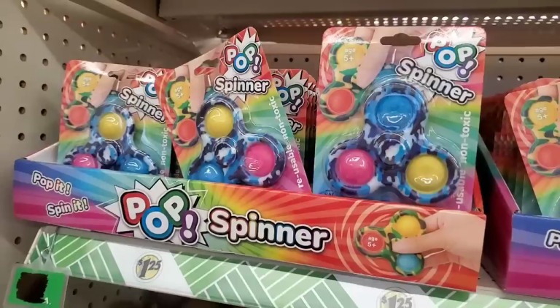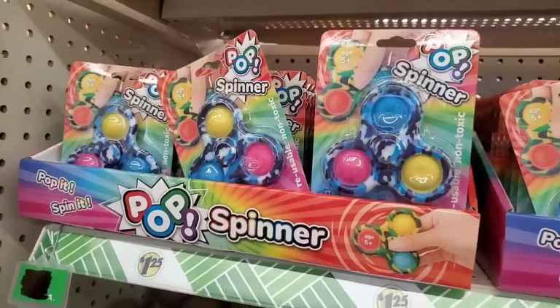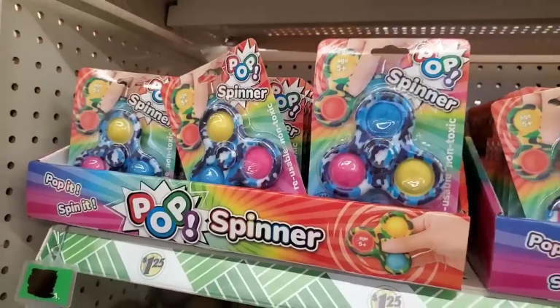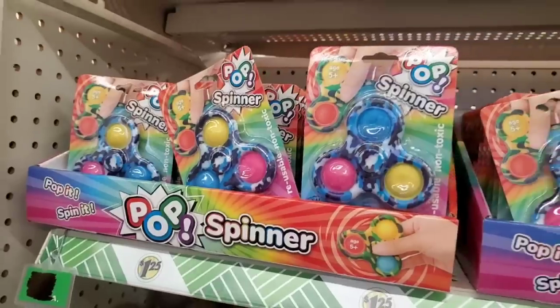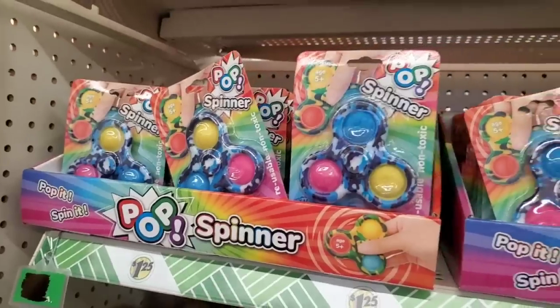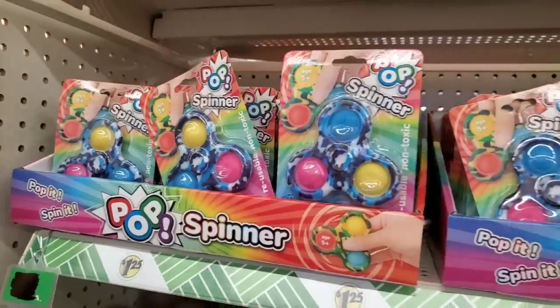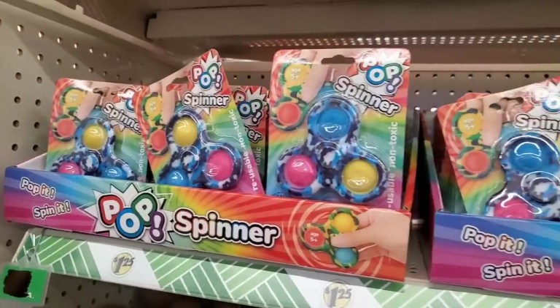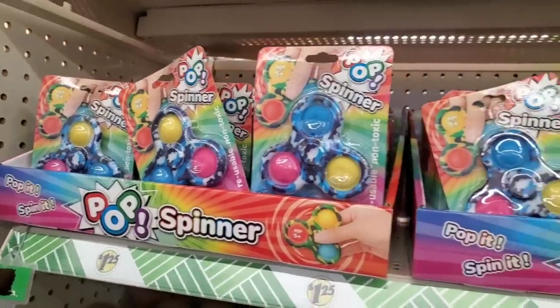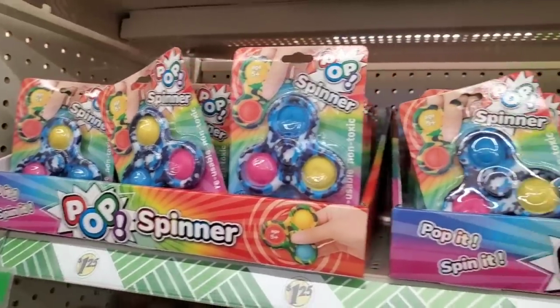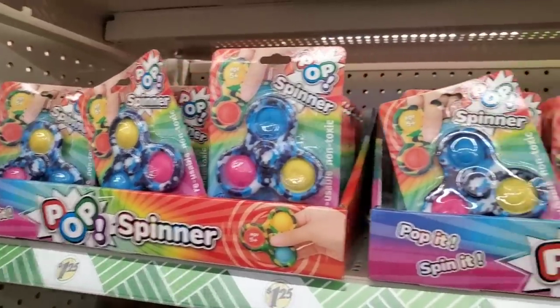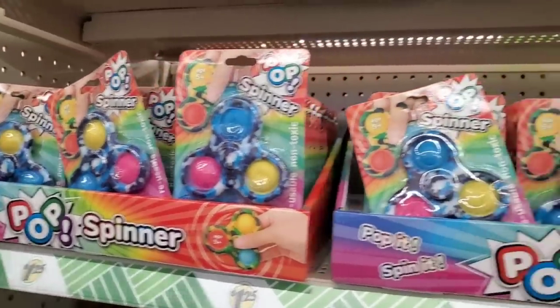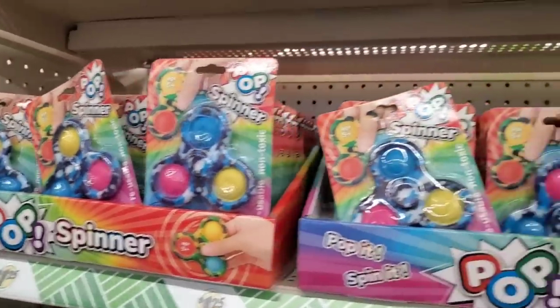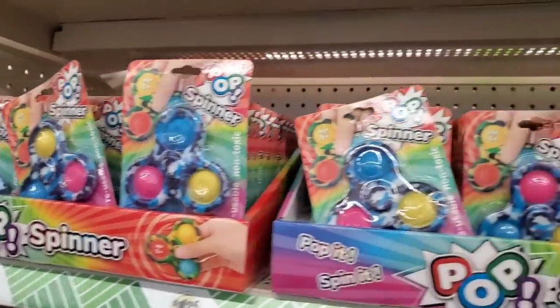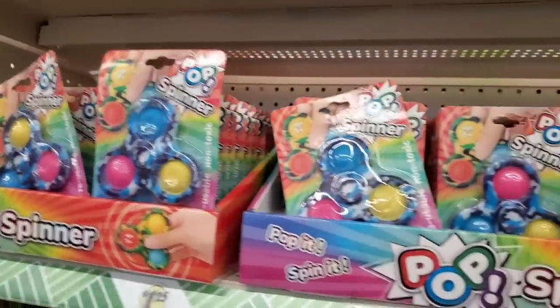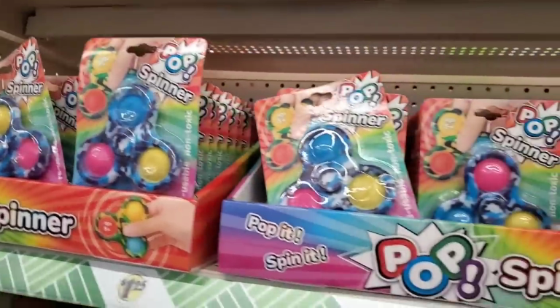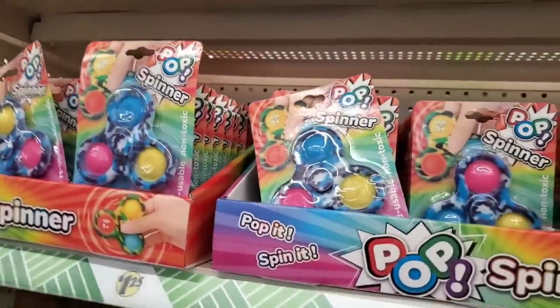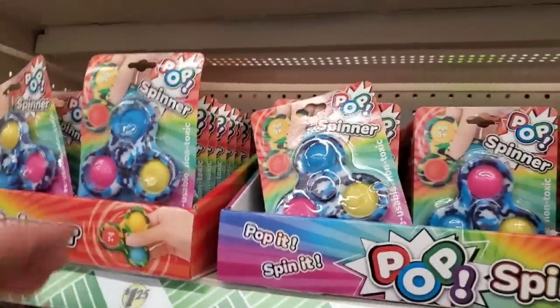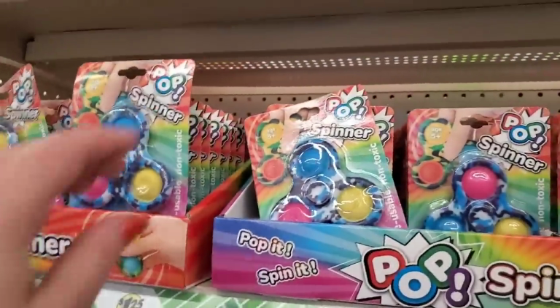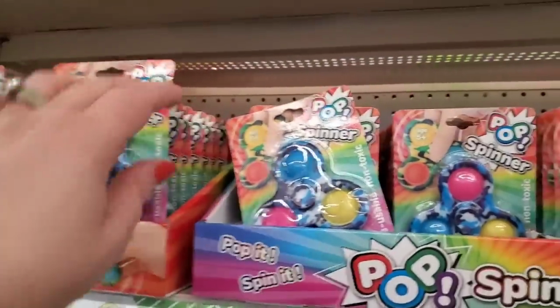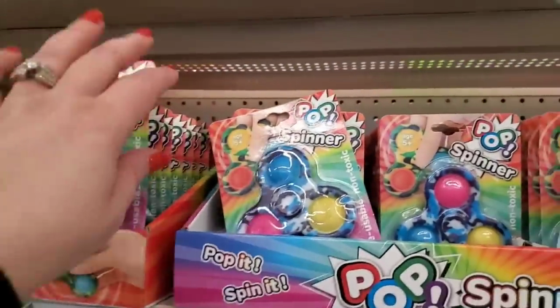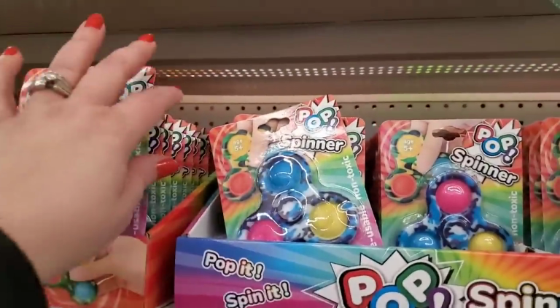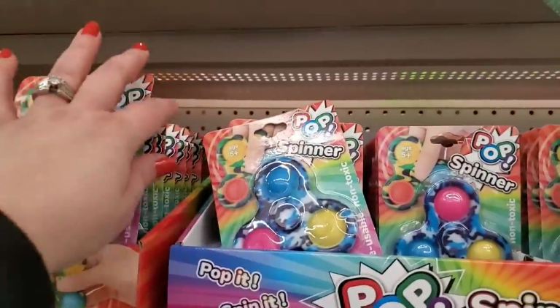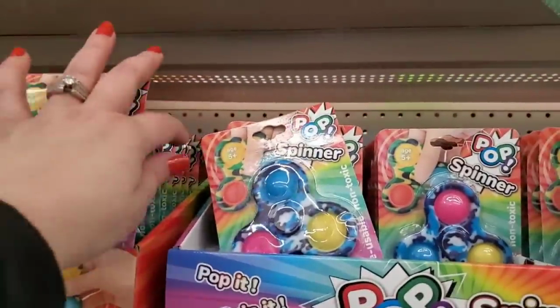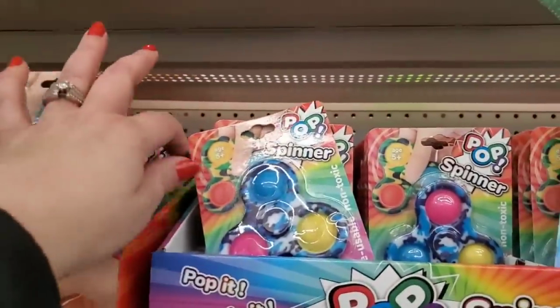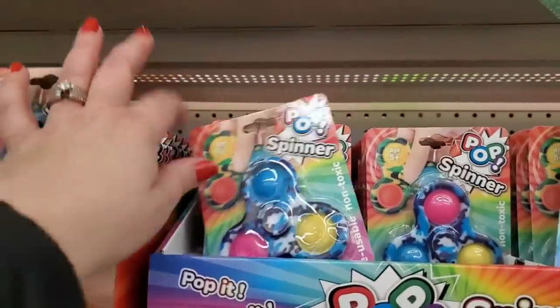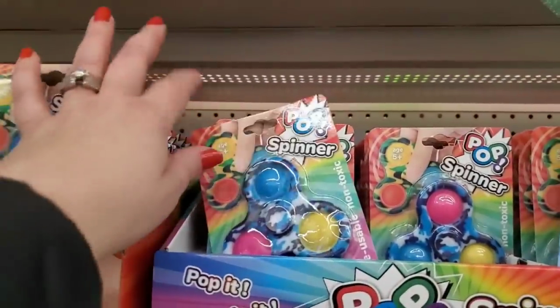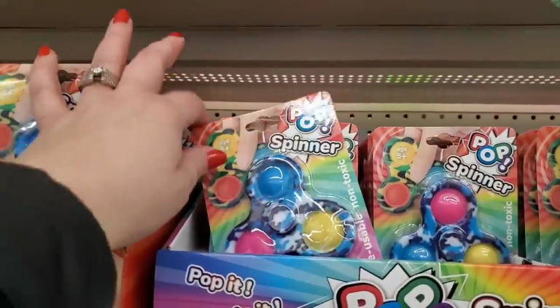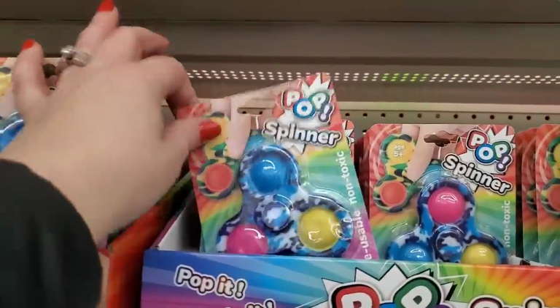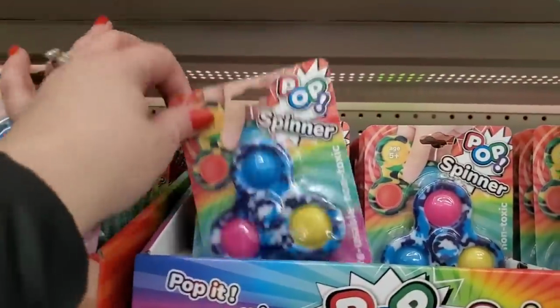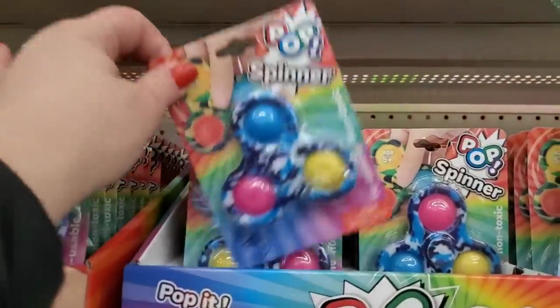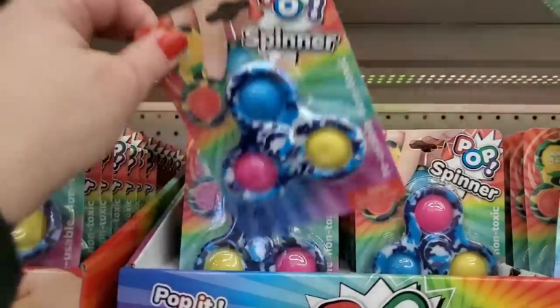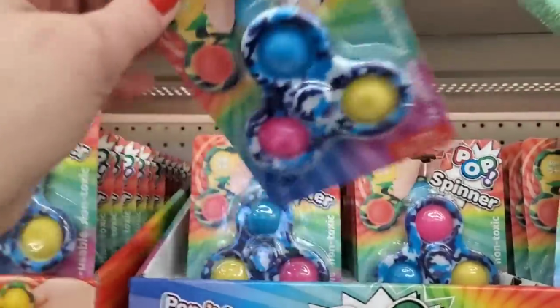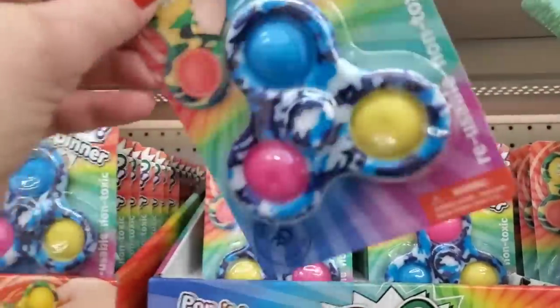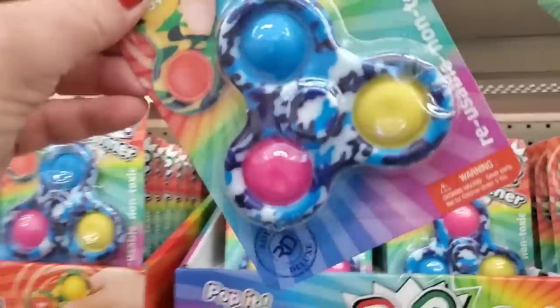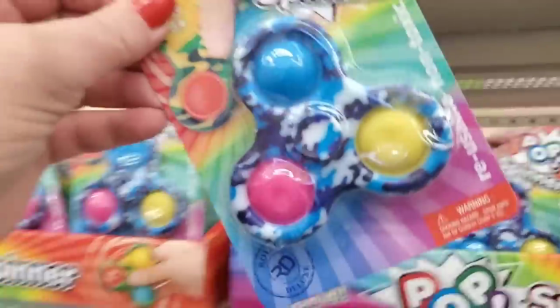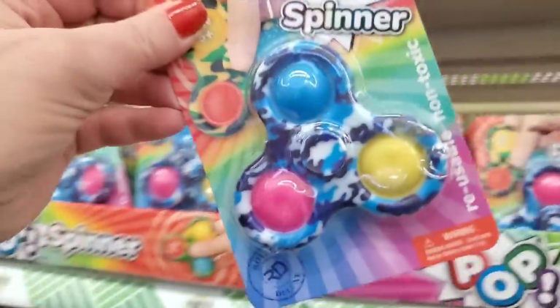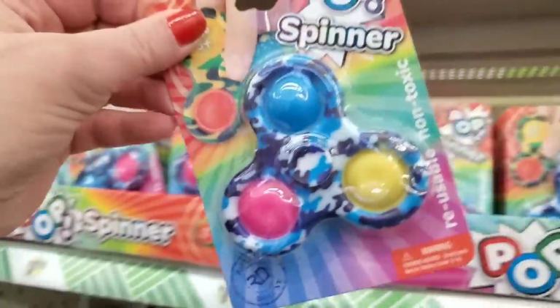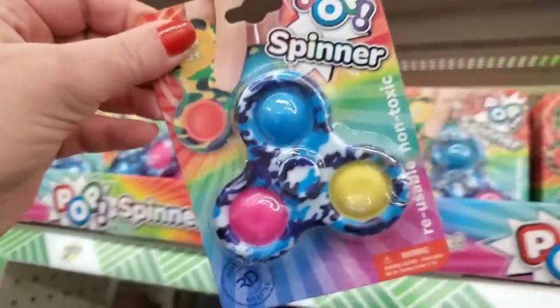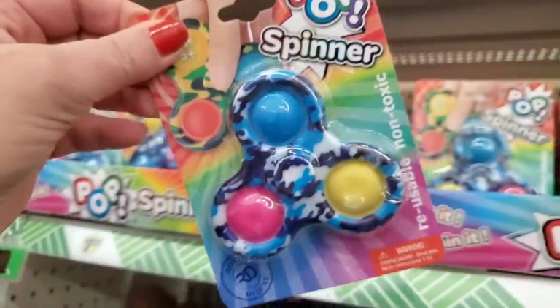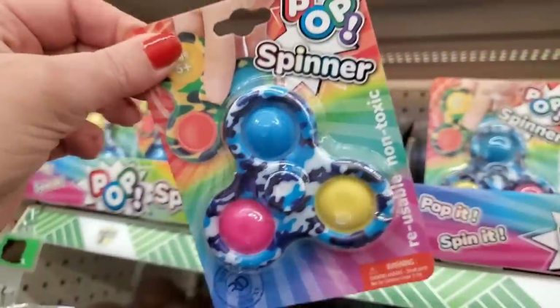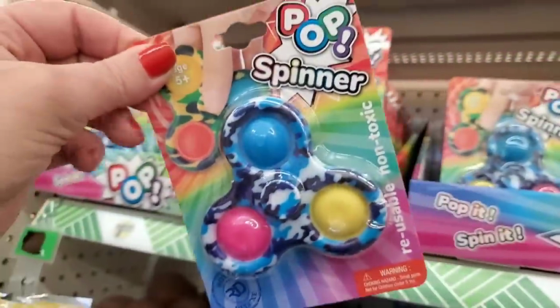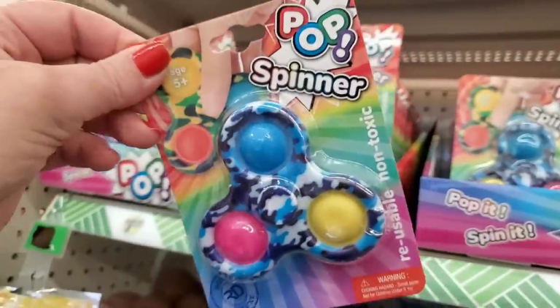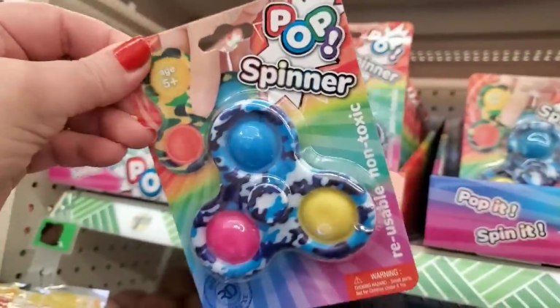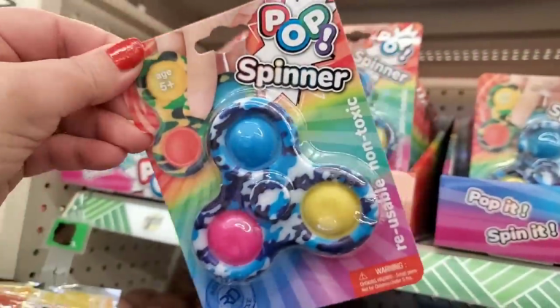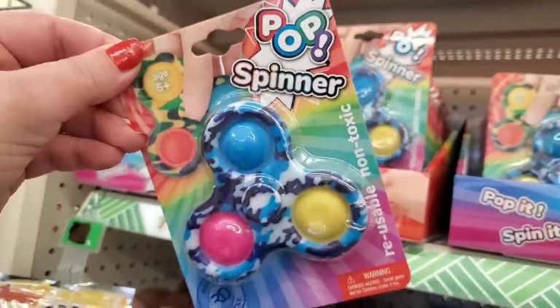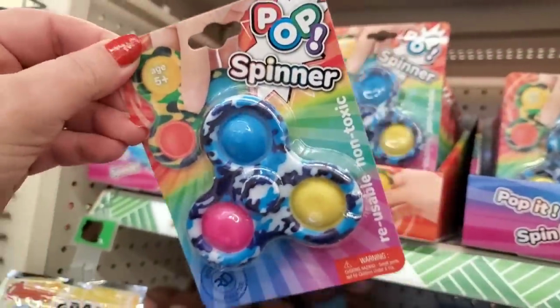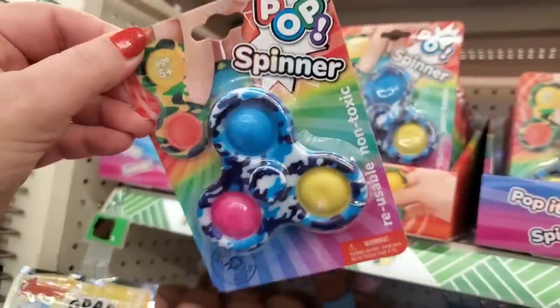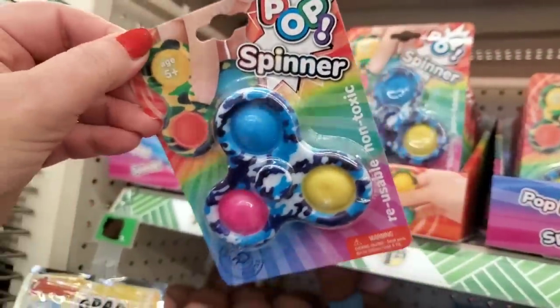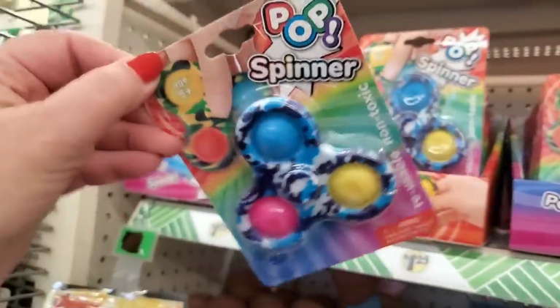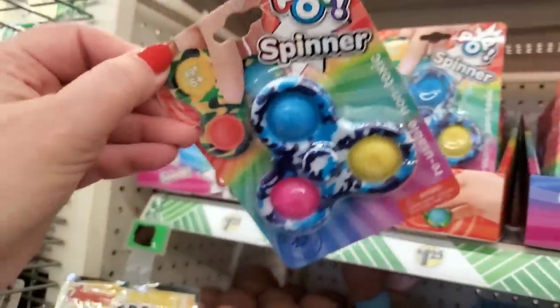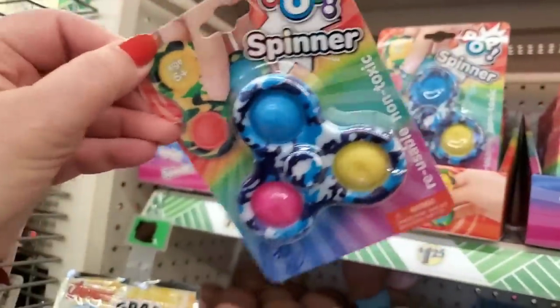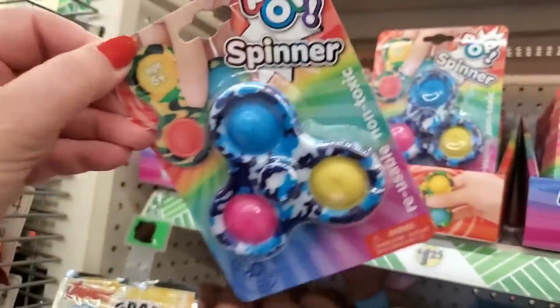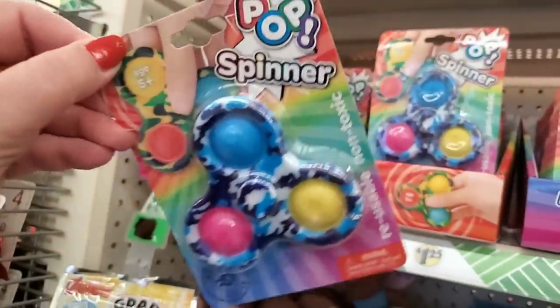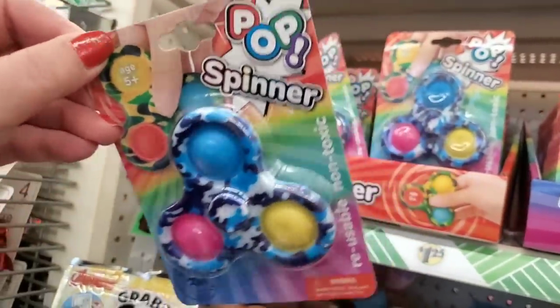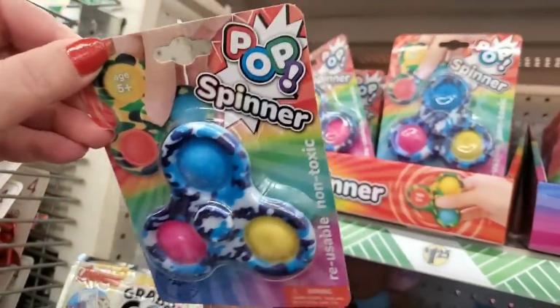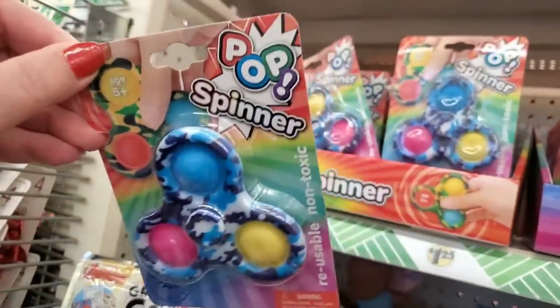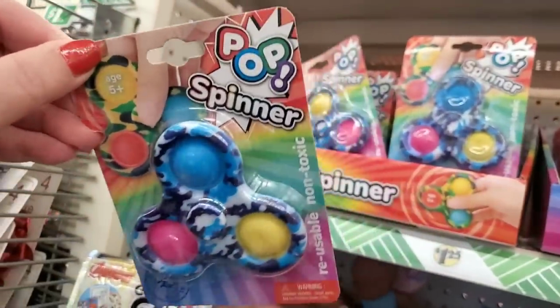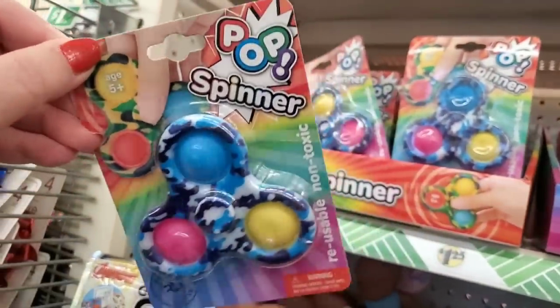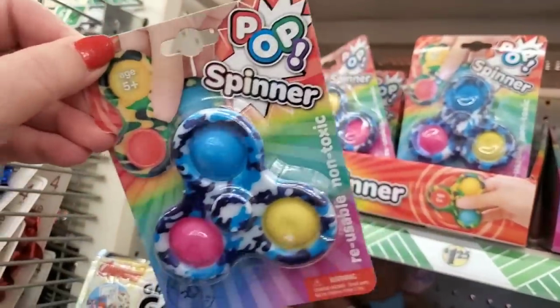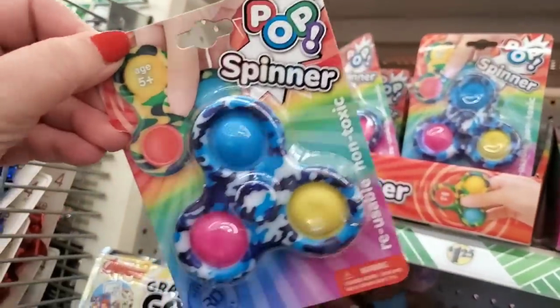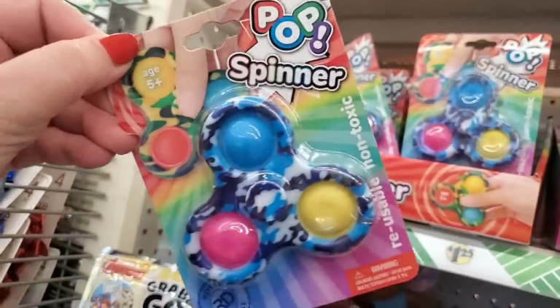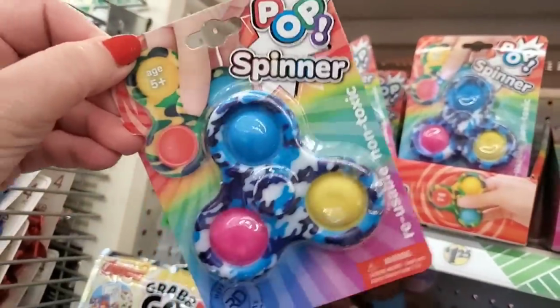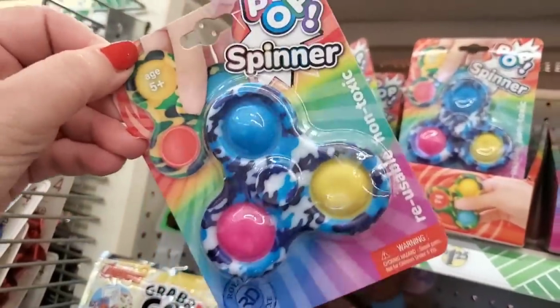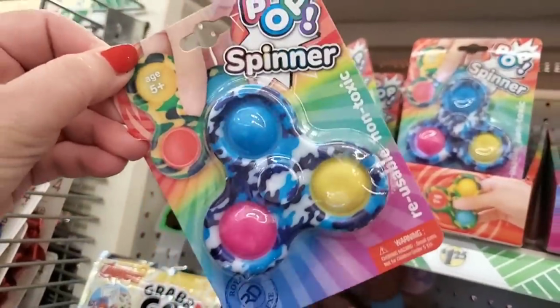This is something I have not yet seen — it's a spinner and a popper, so you can double fidget all at once. Pop, spinner. Interesting.